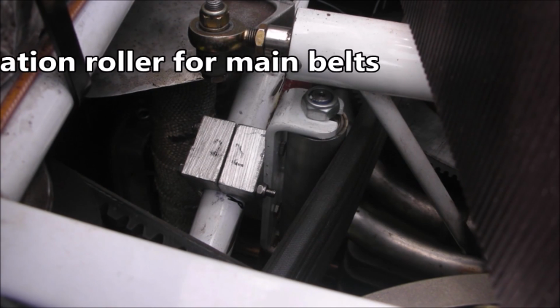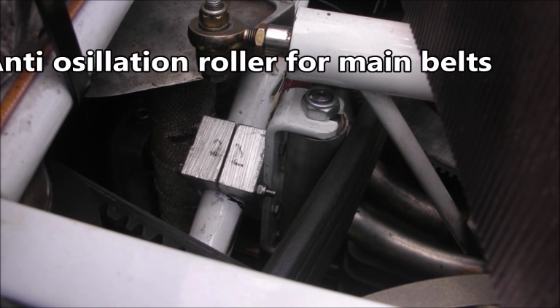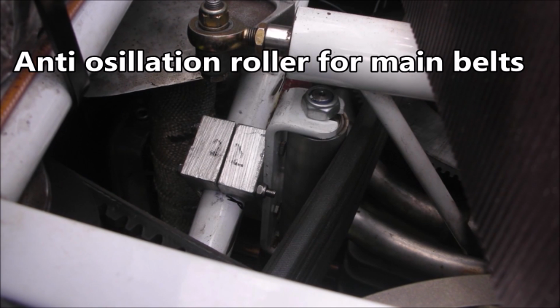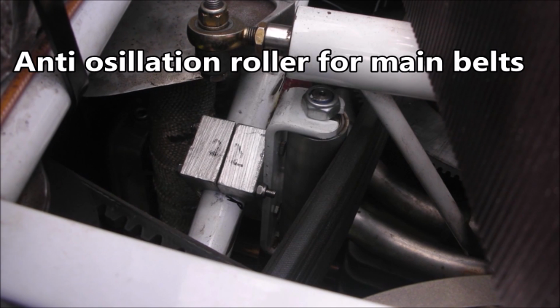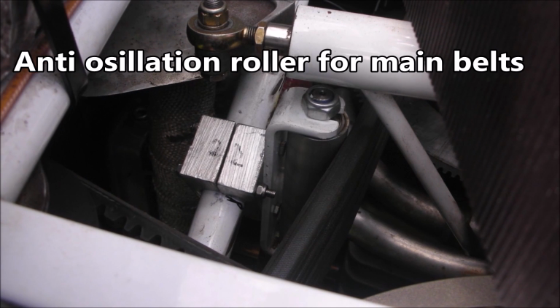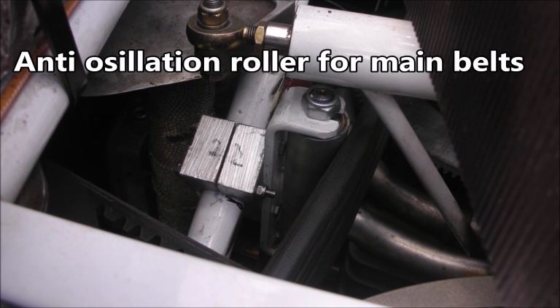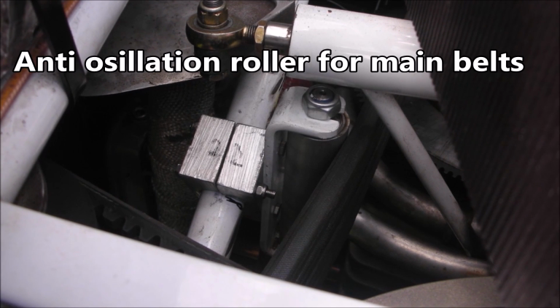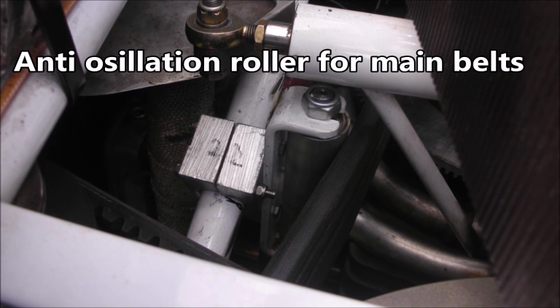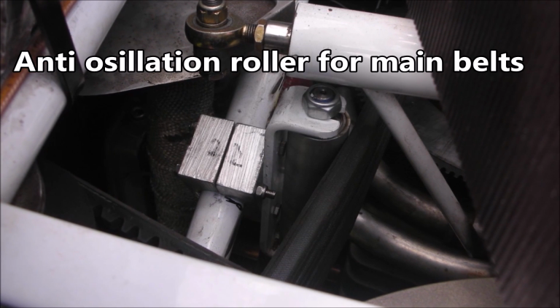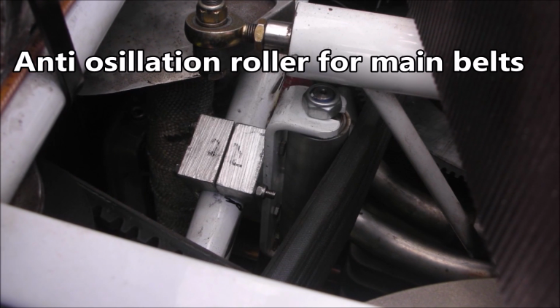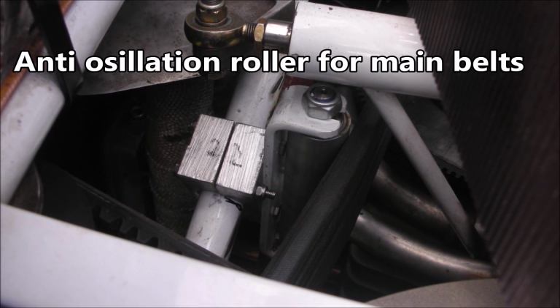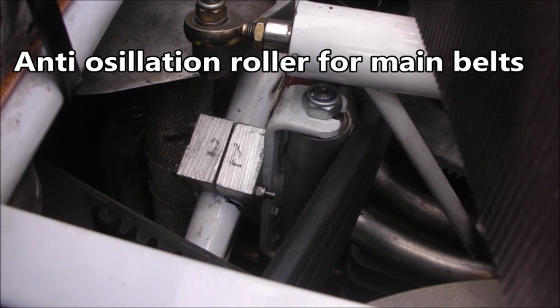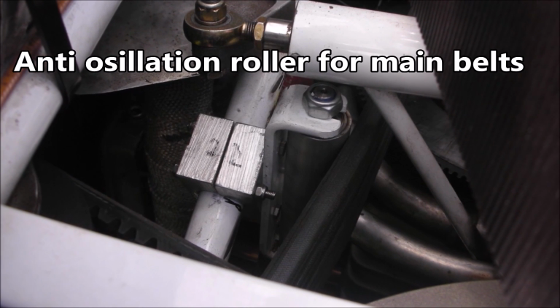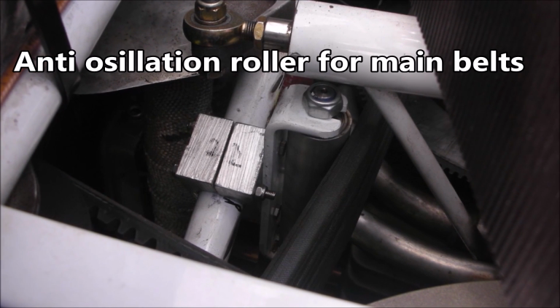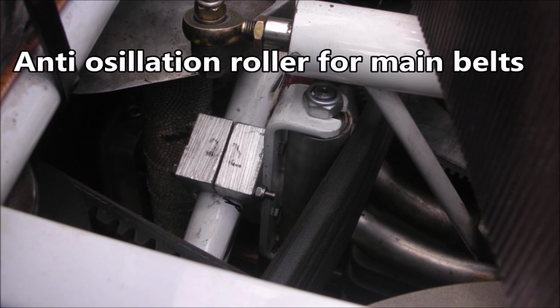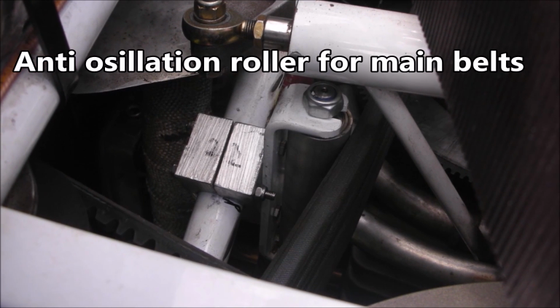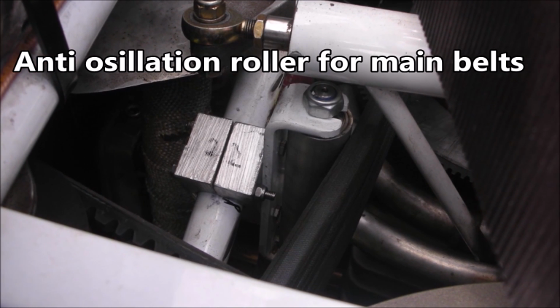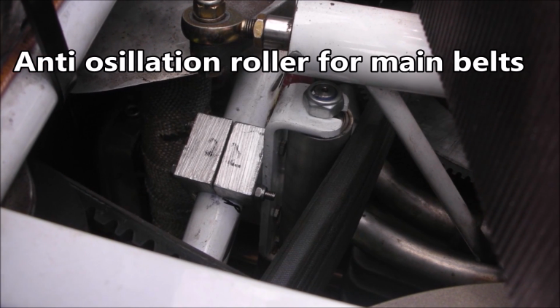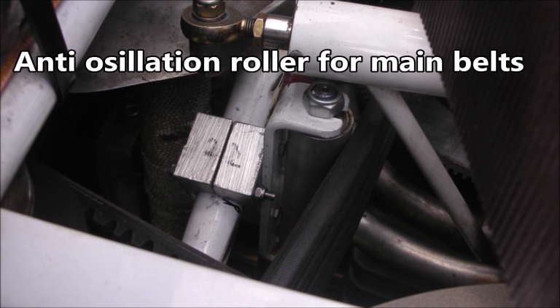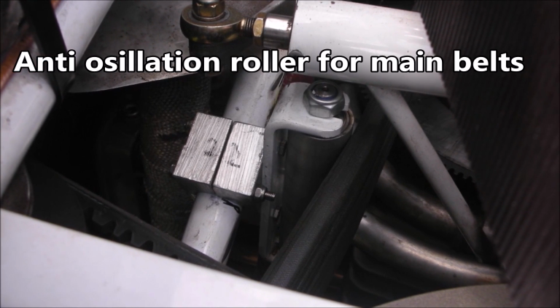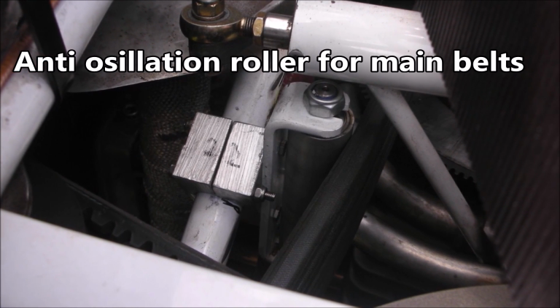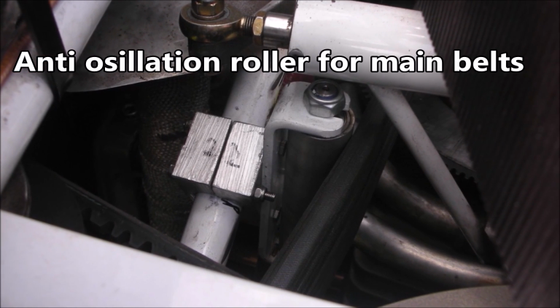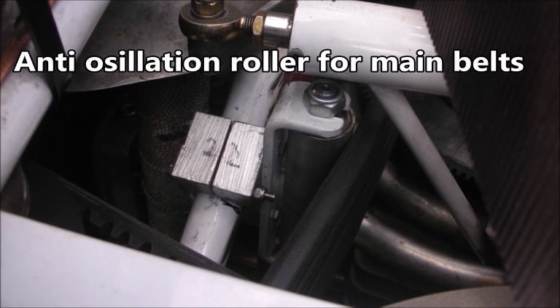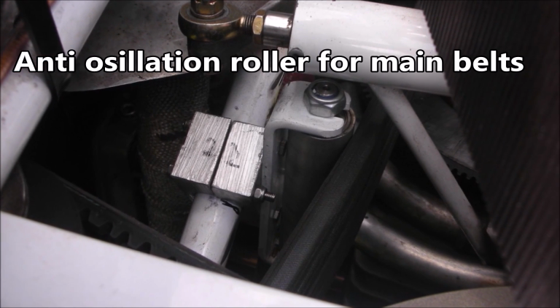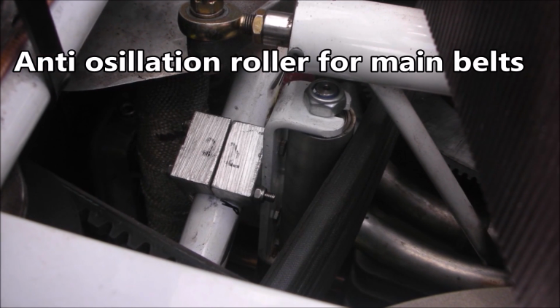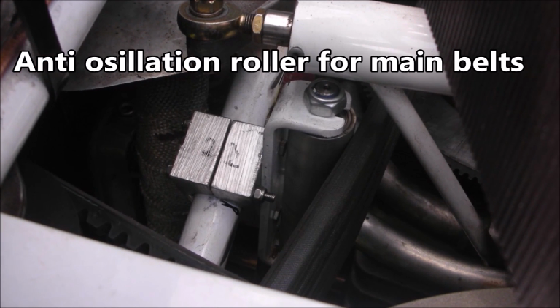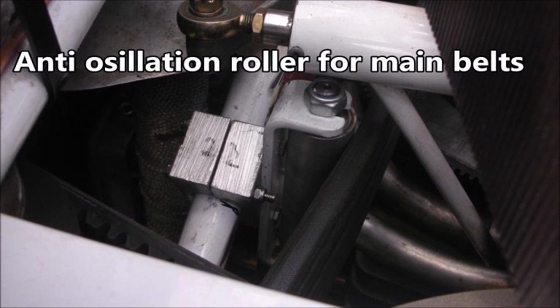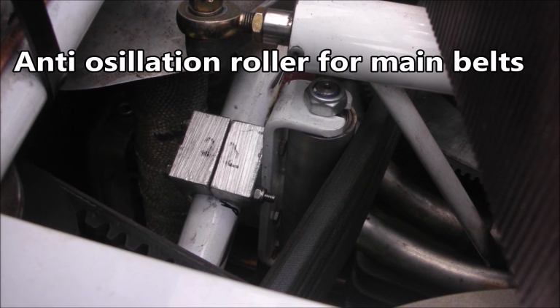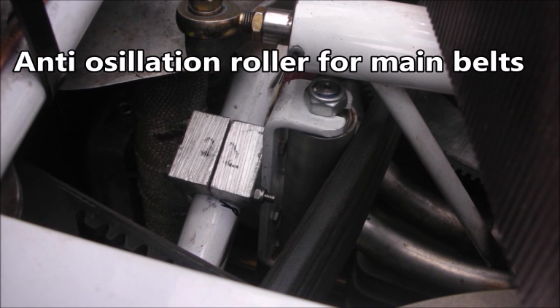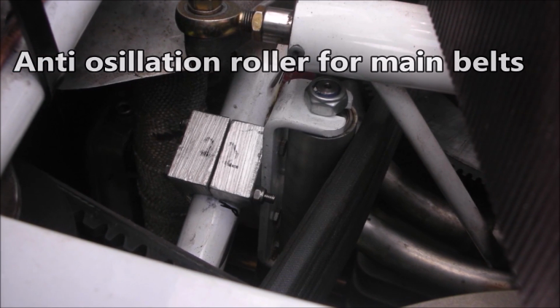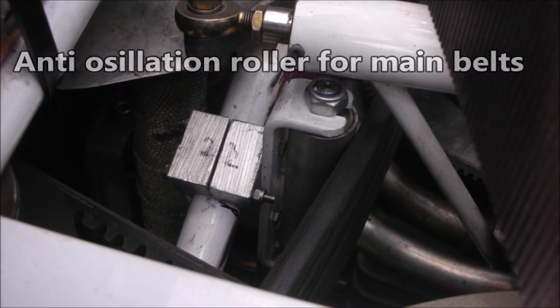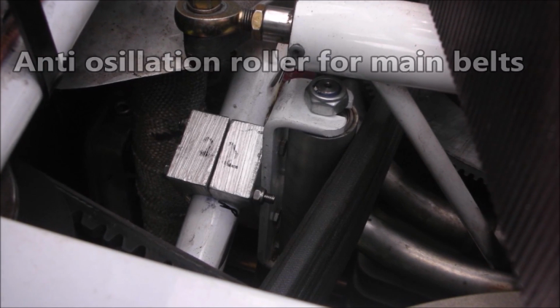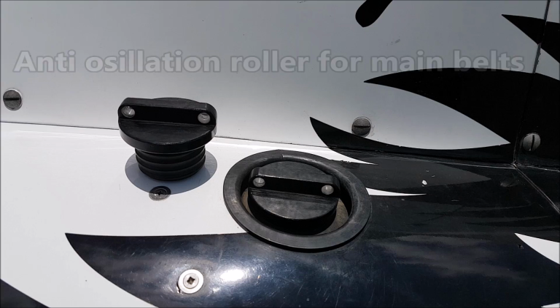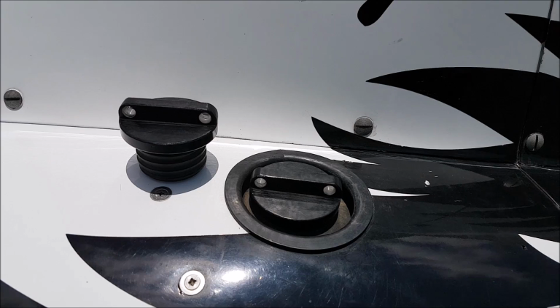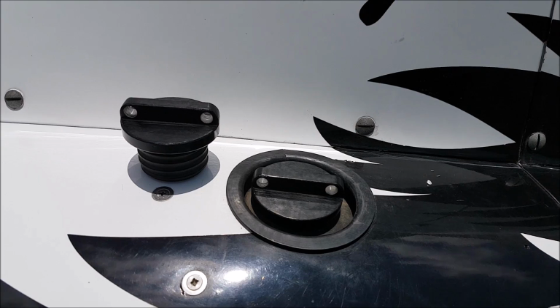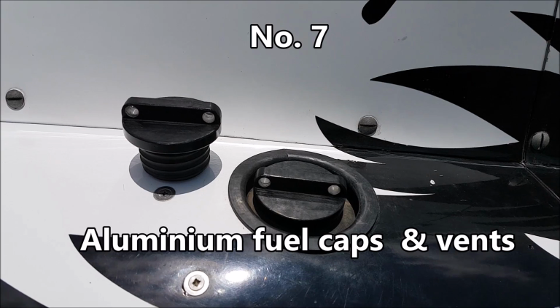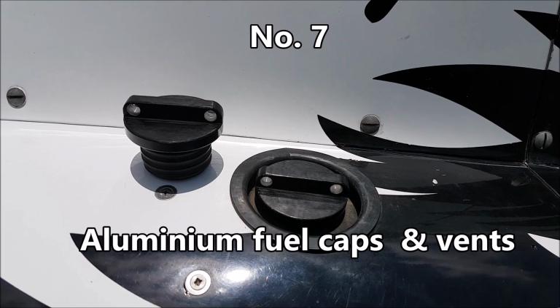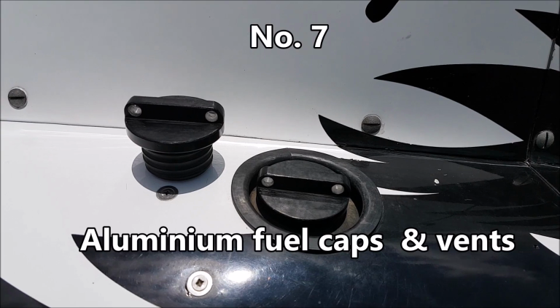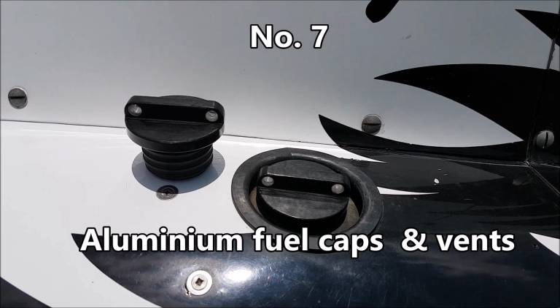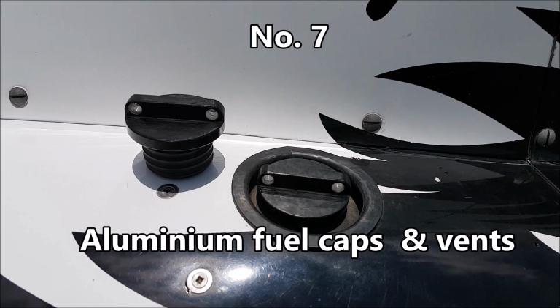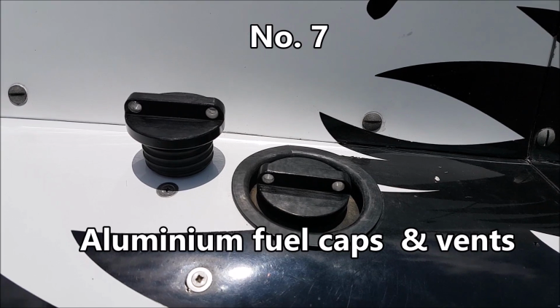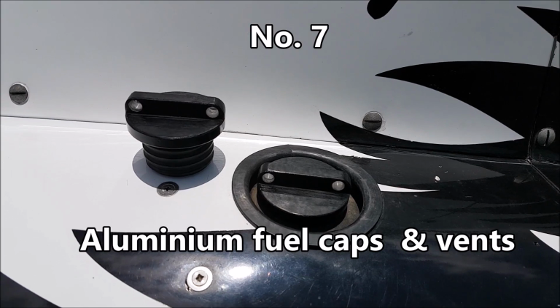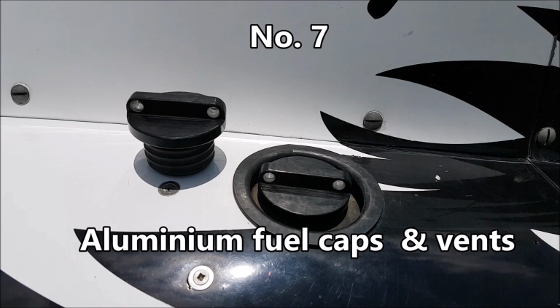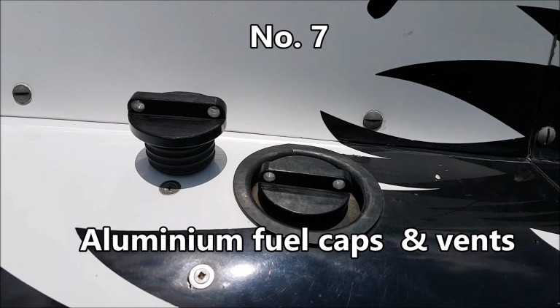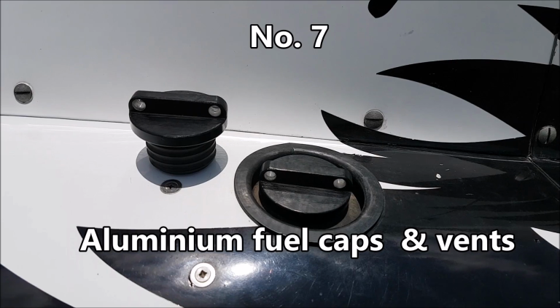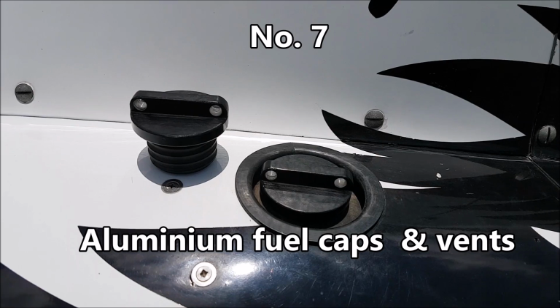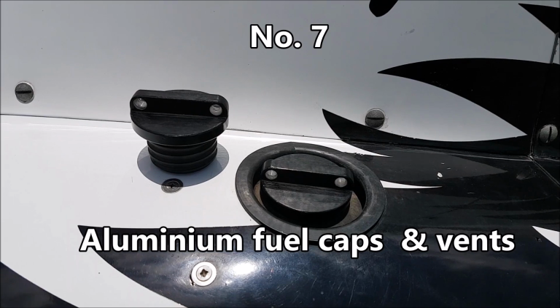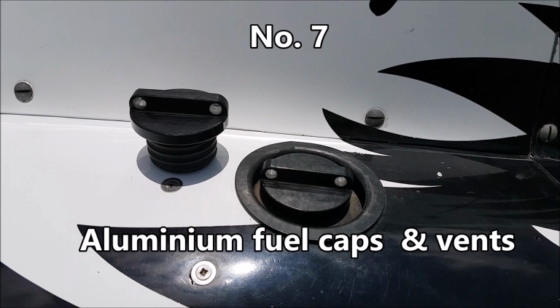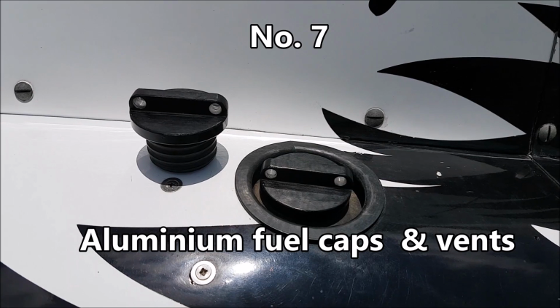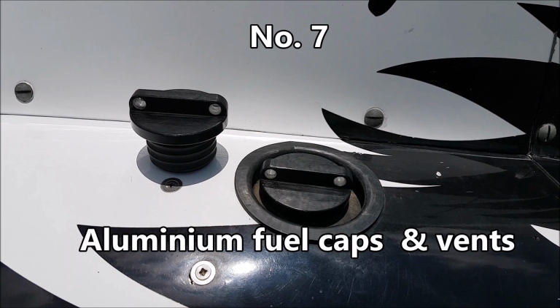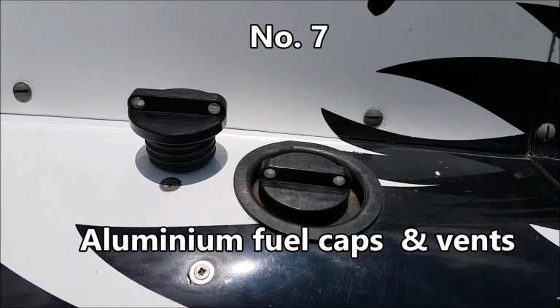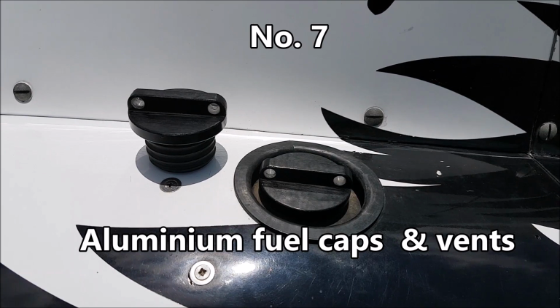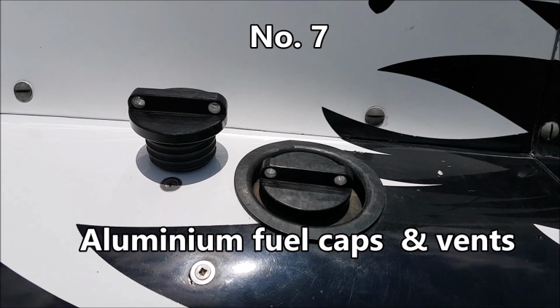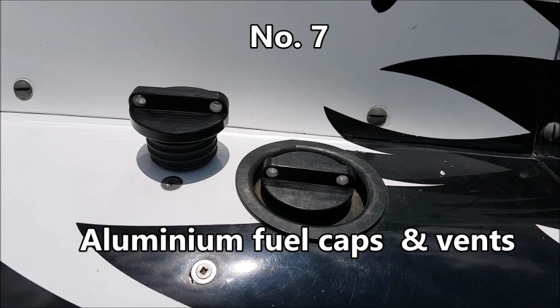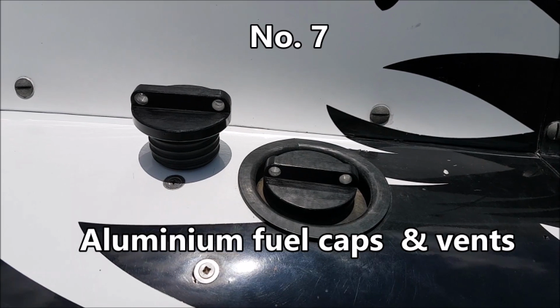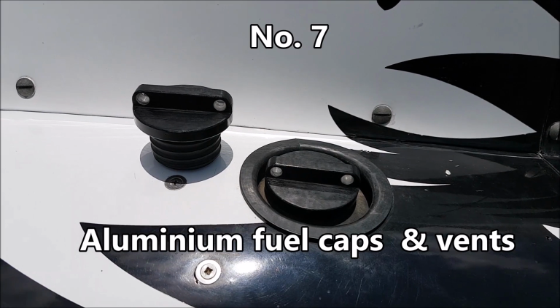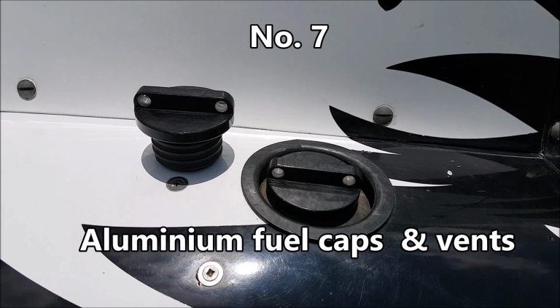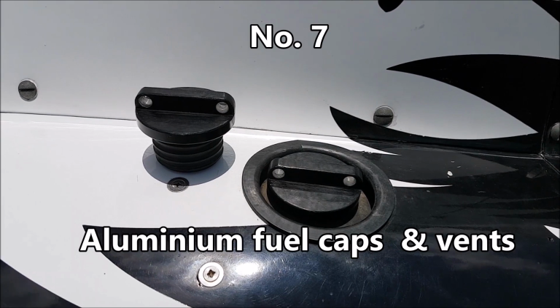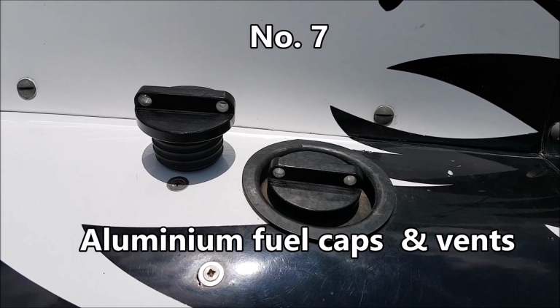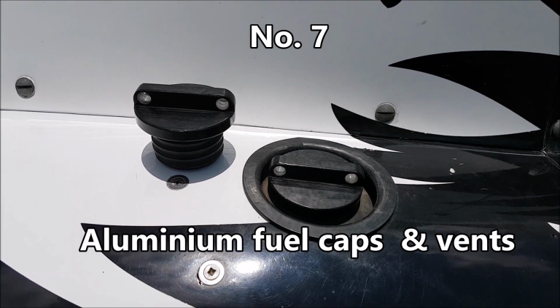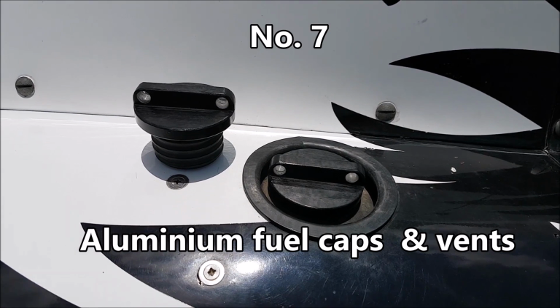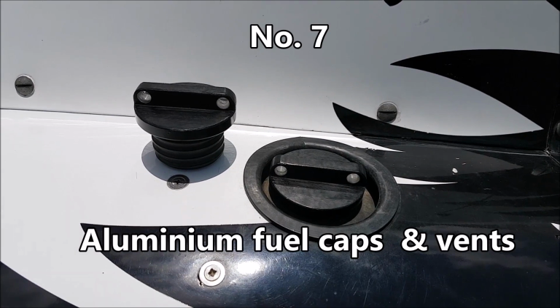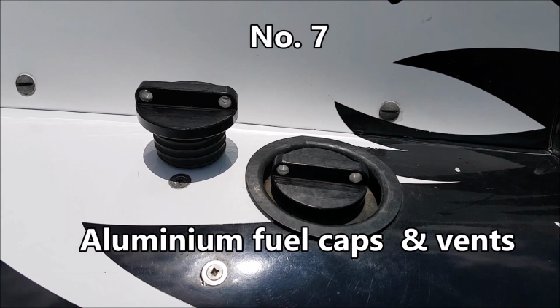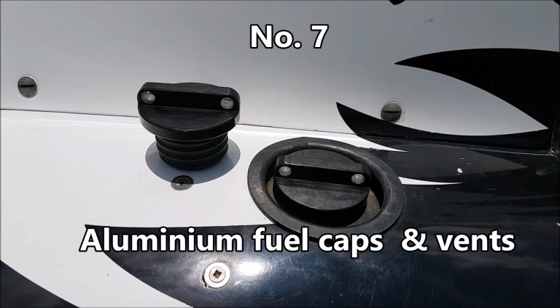Anti-oscillation roller for the main belts to prevent the belts hitting the airframe. These are my aluminum fuel caps — unbreakable.